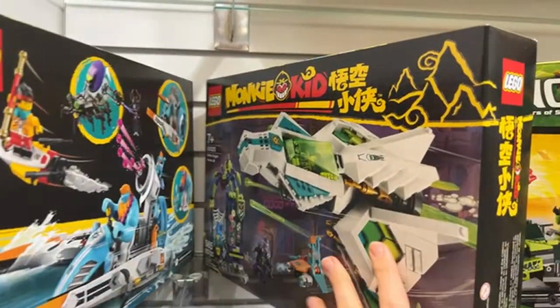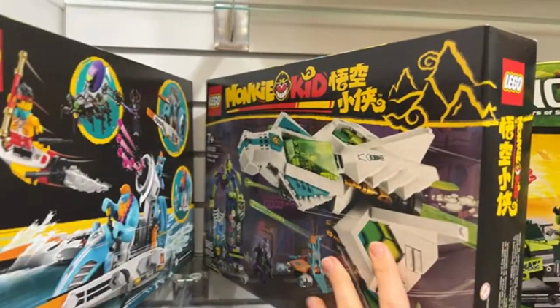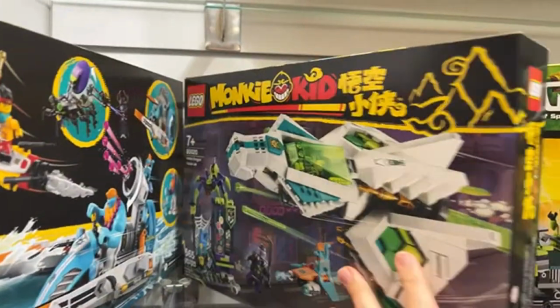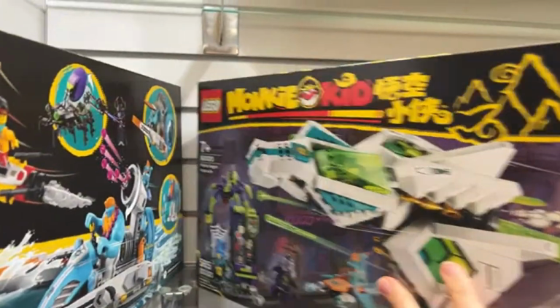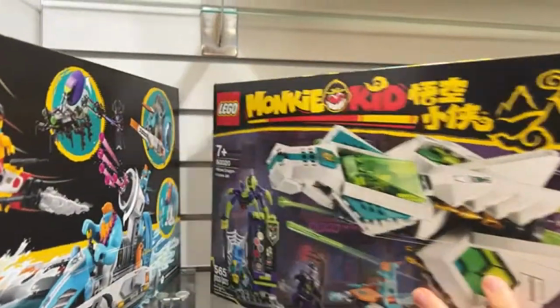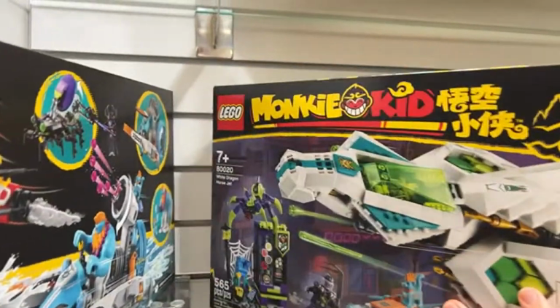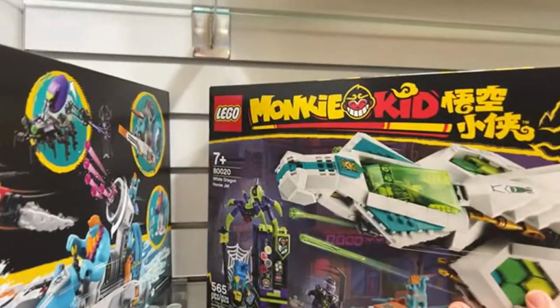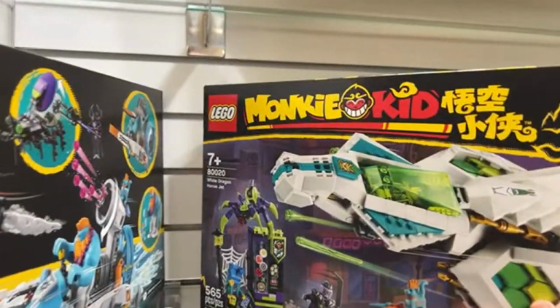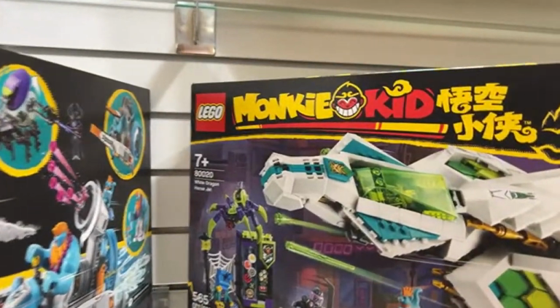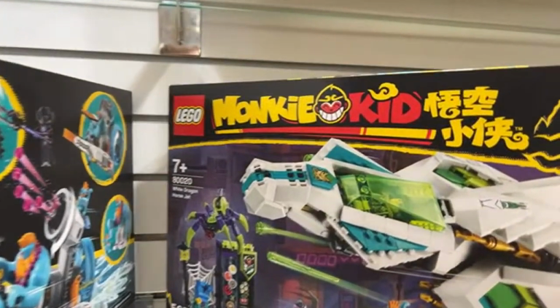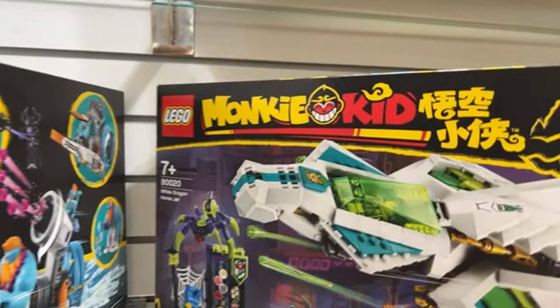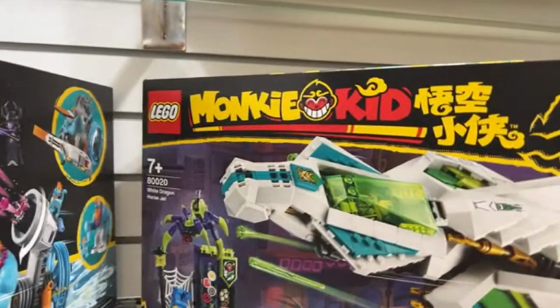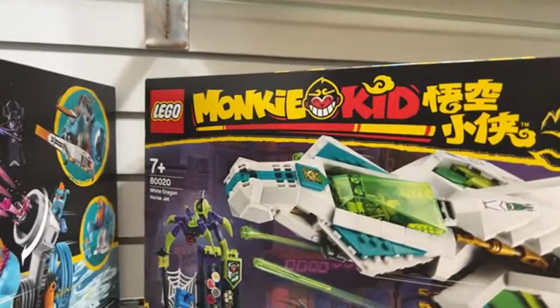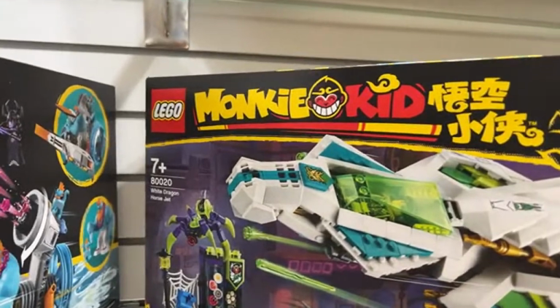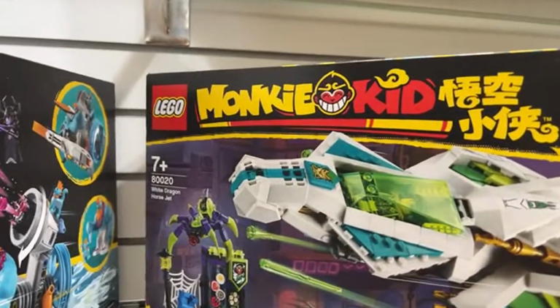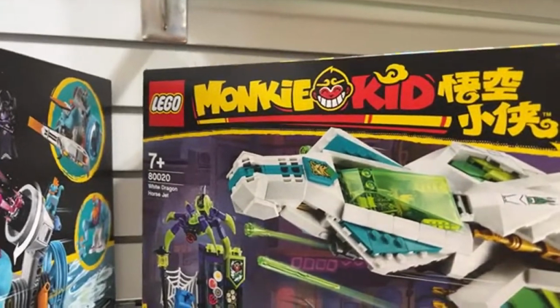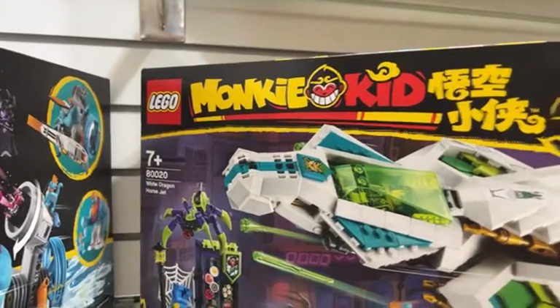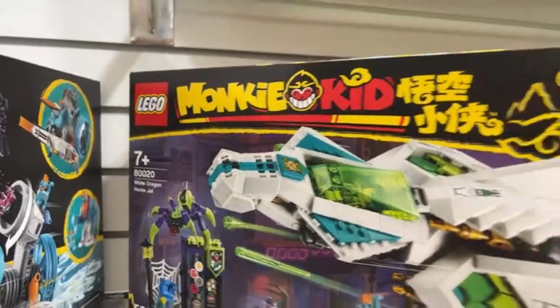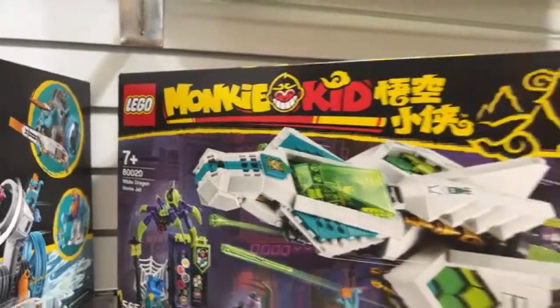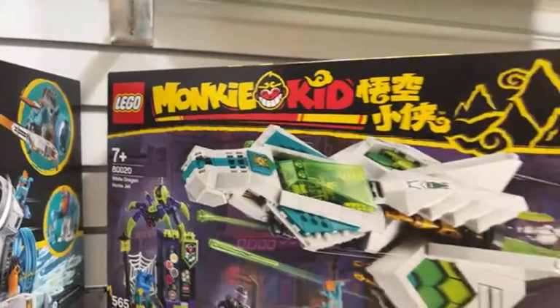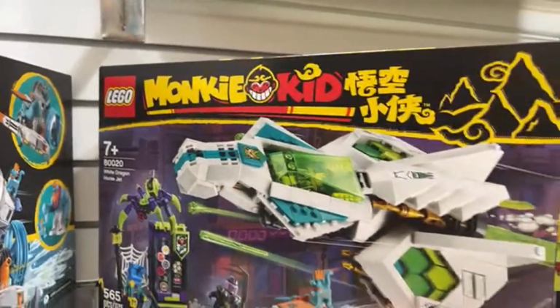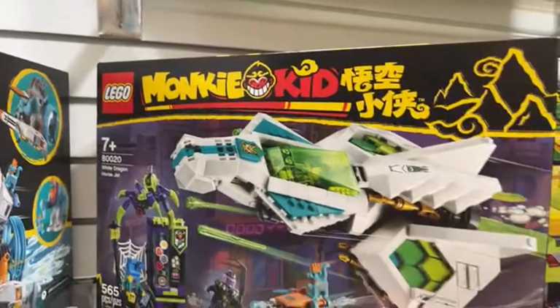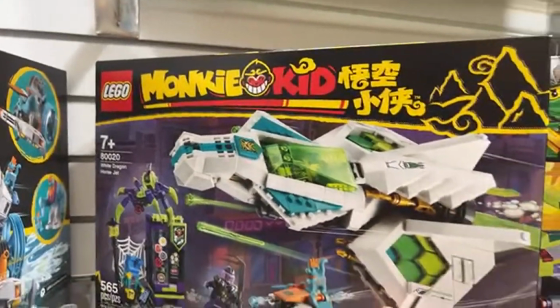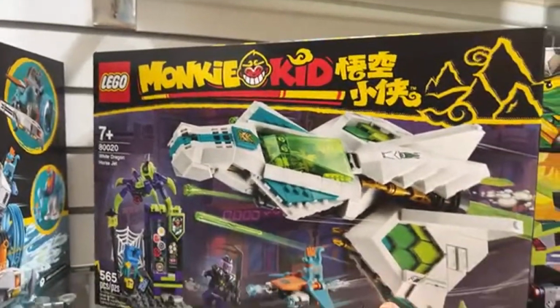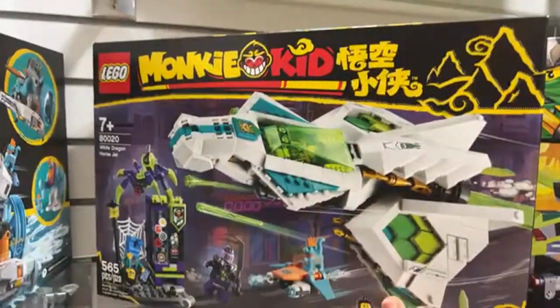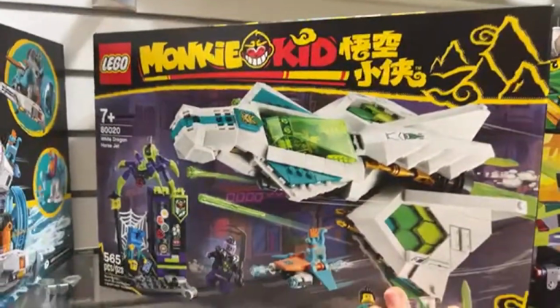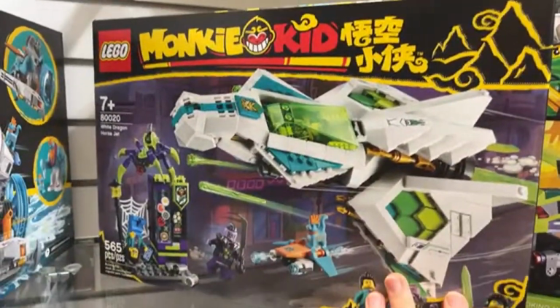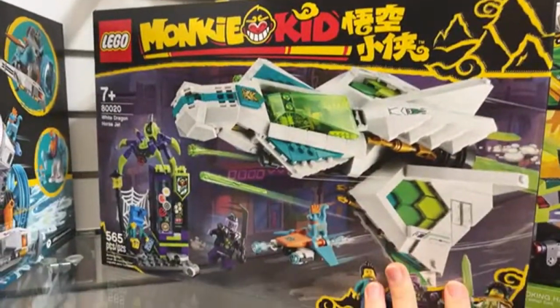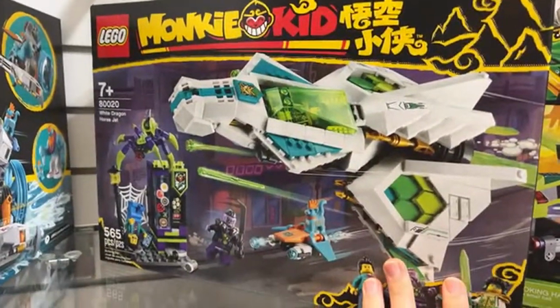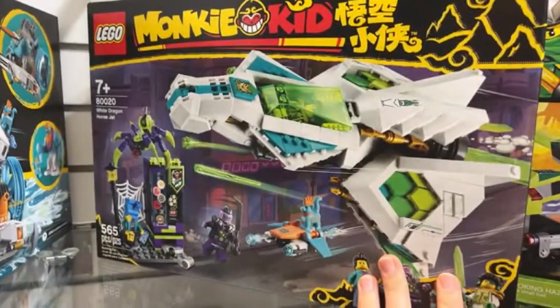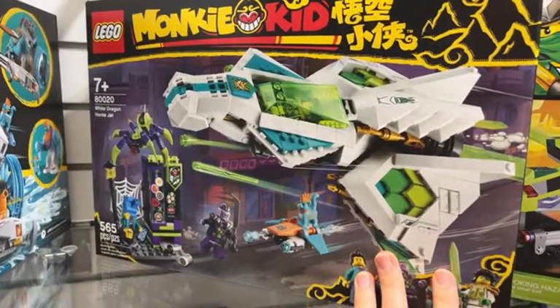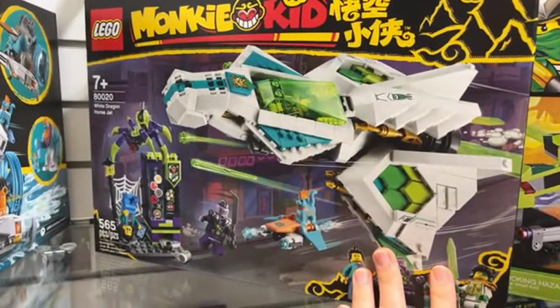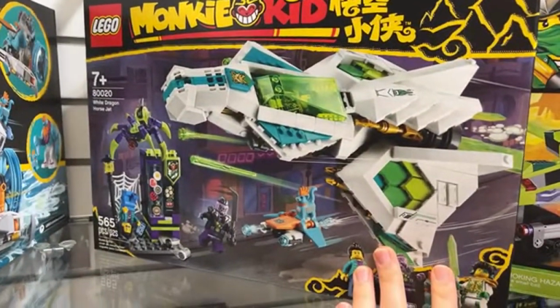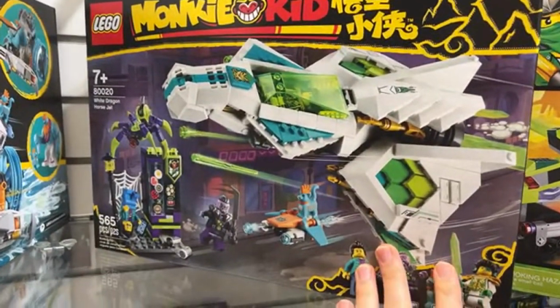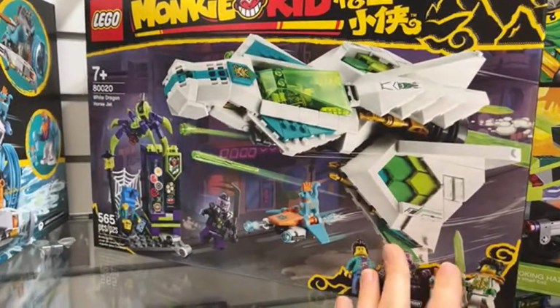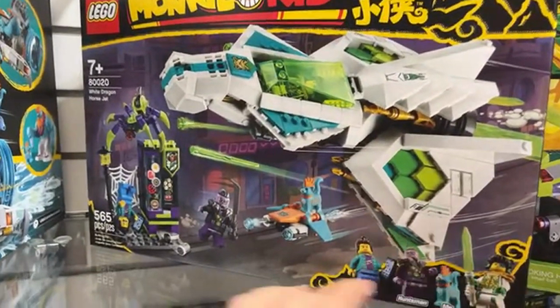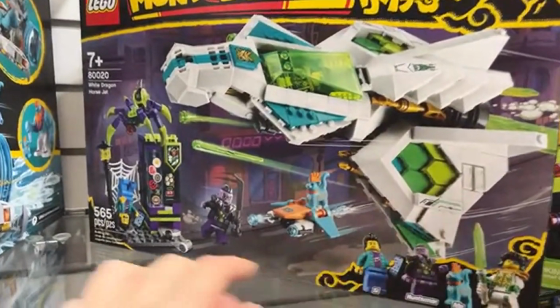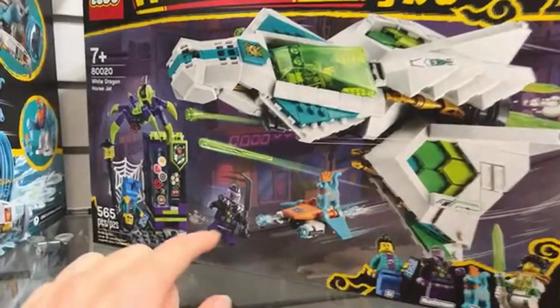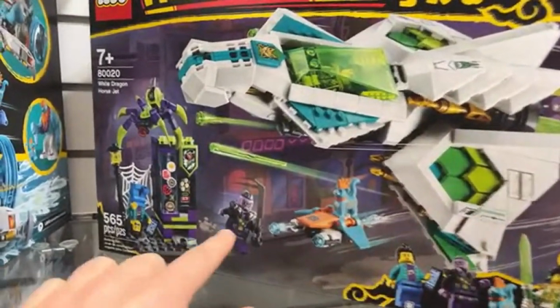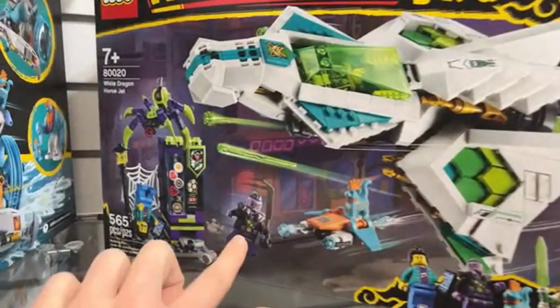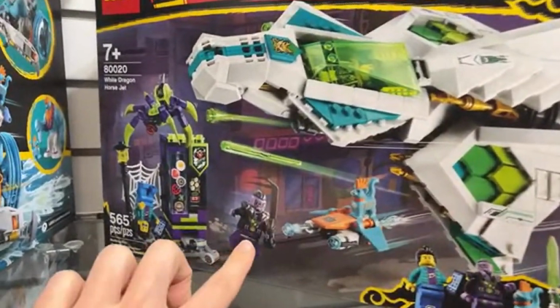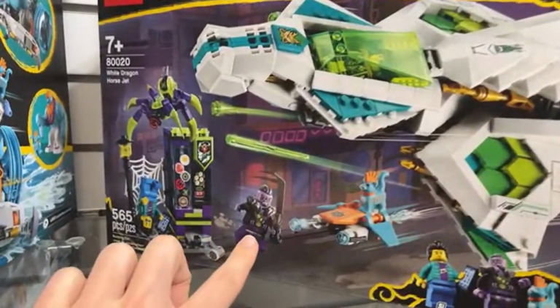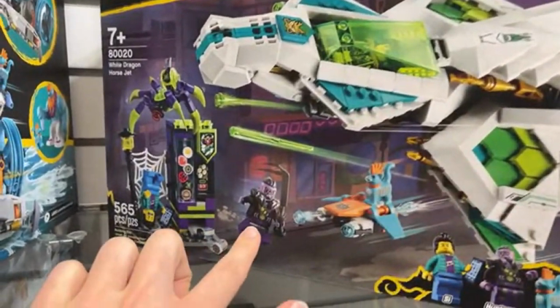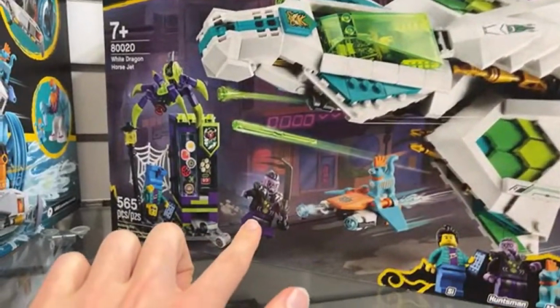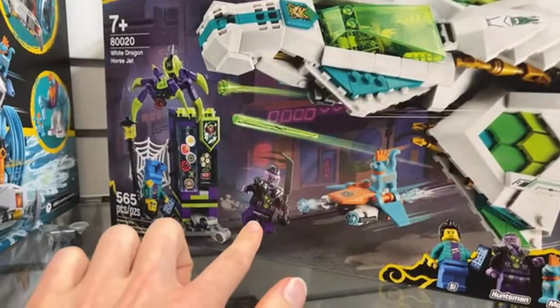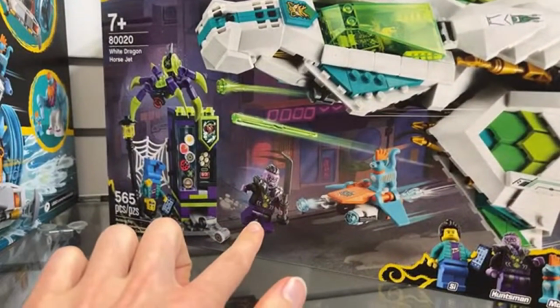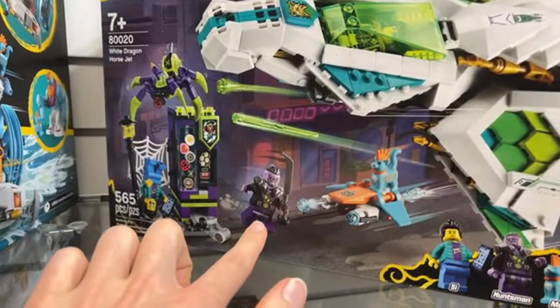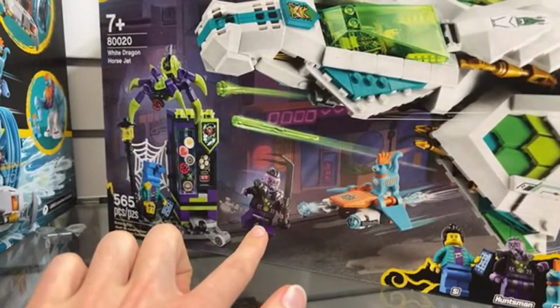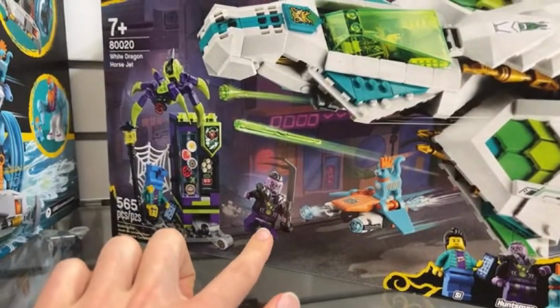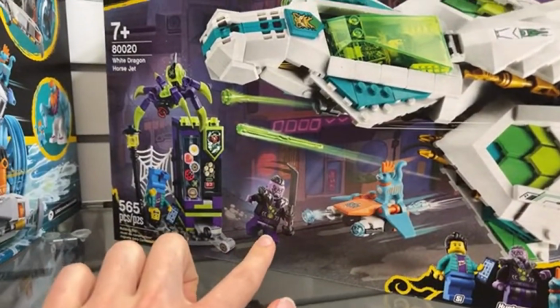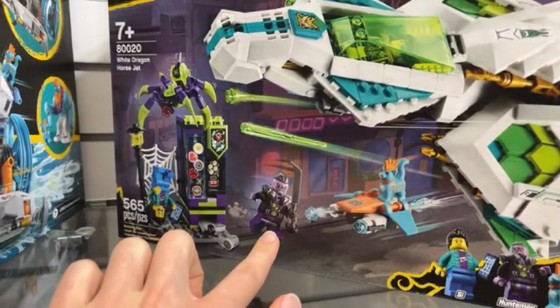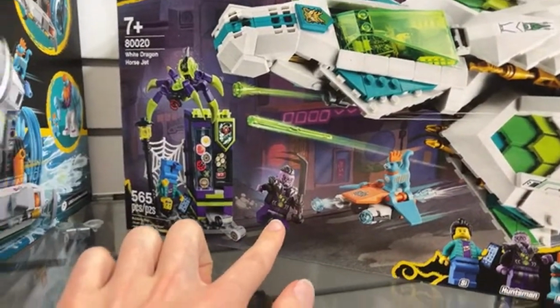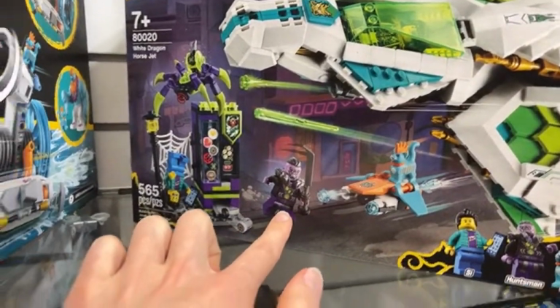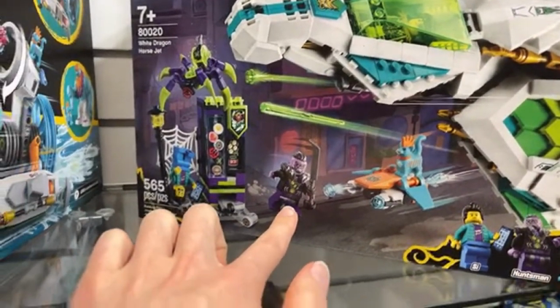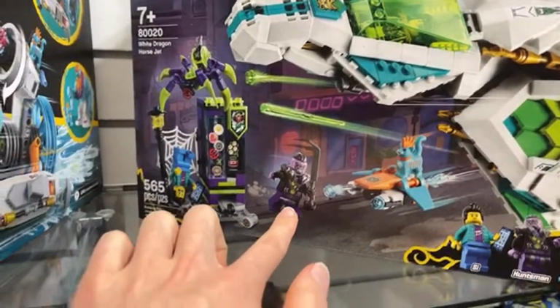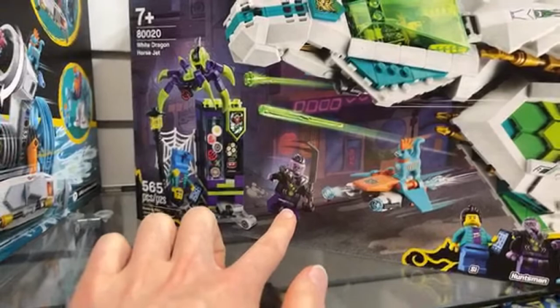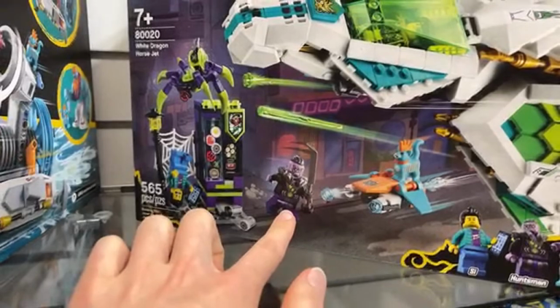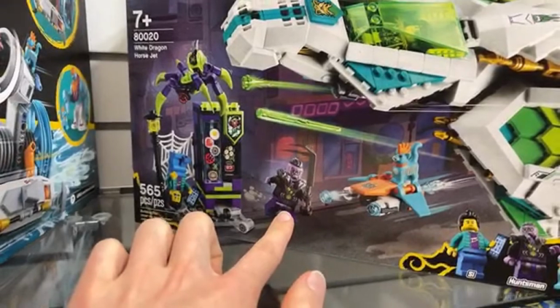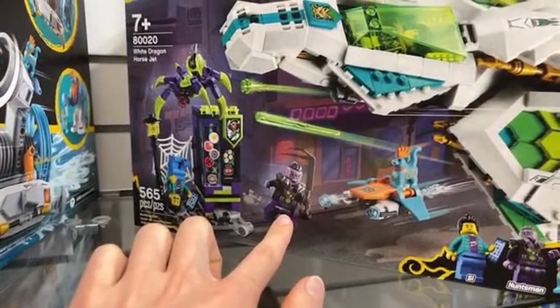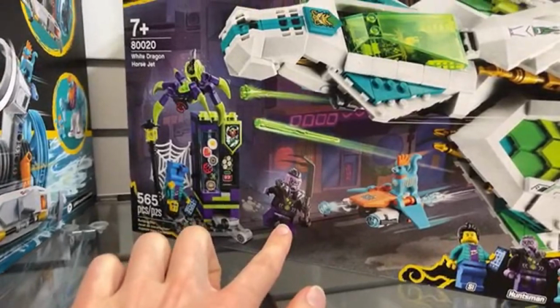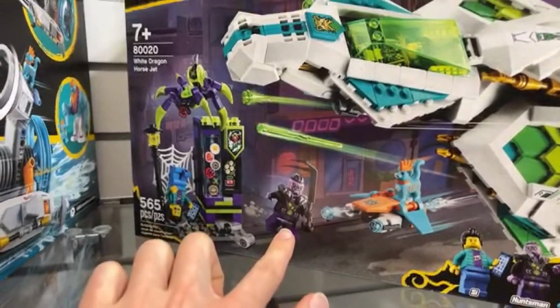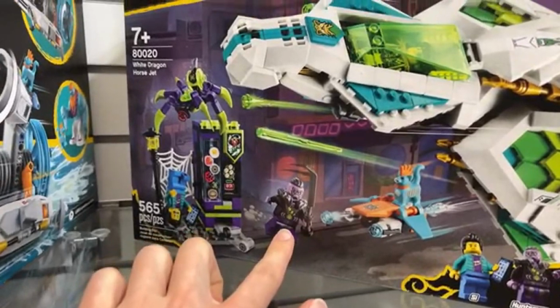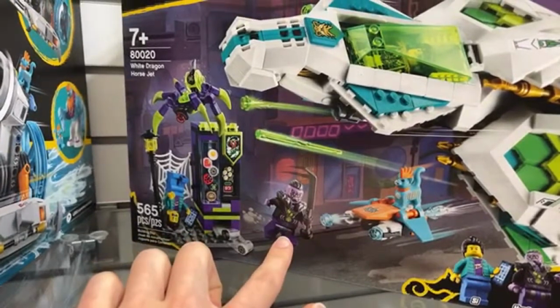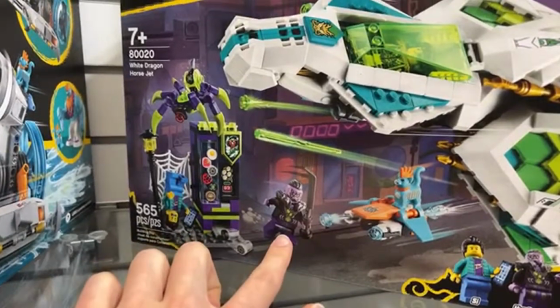We've got Sandy's Speed Boat, the very terrifying Spider Queen, and the White Dragon Horse Jet — which is a very cool vehicle. That one also includes some spider guys — the Huntsman.